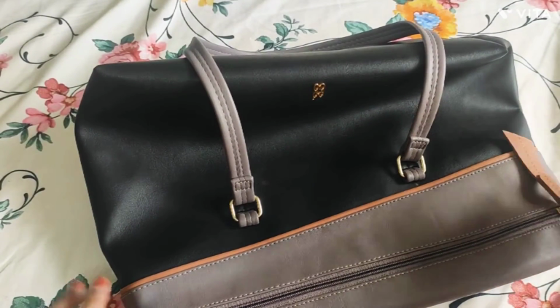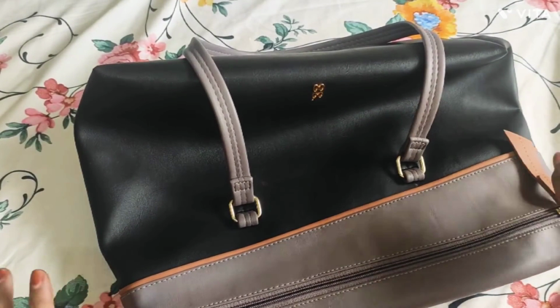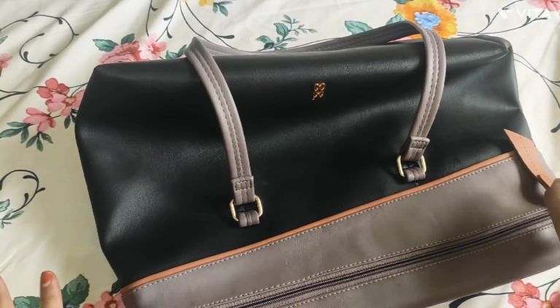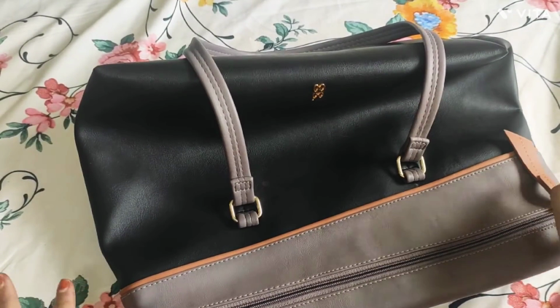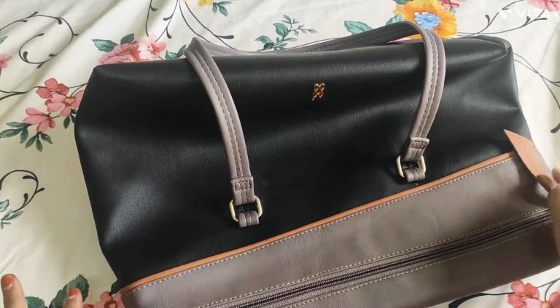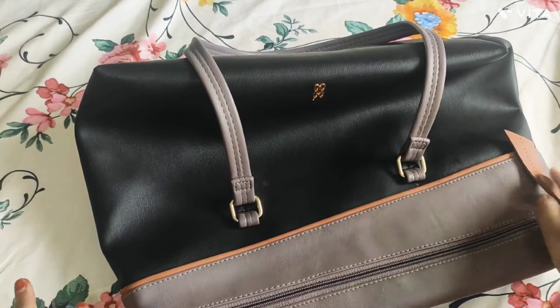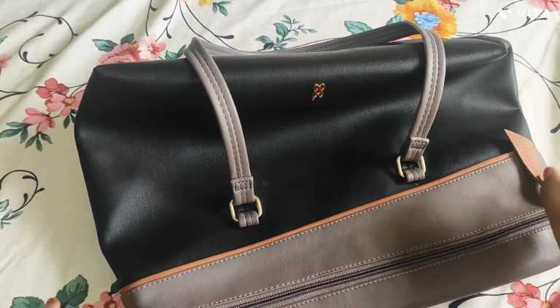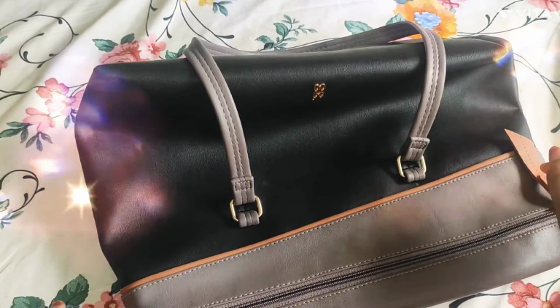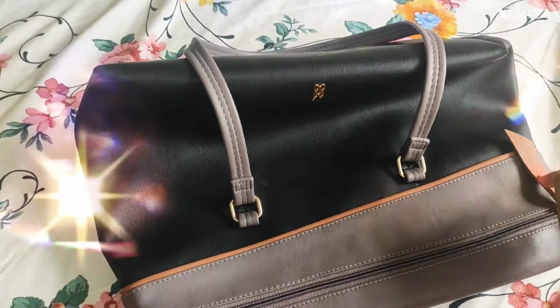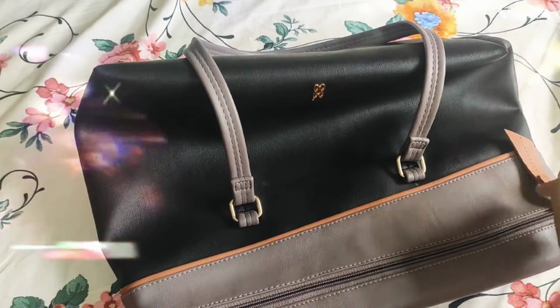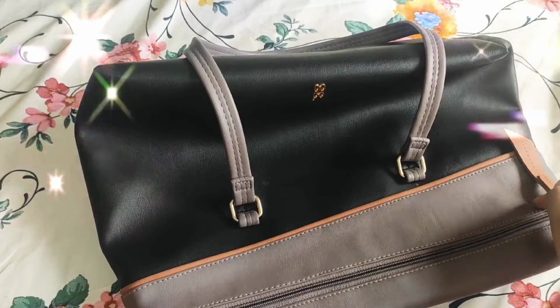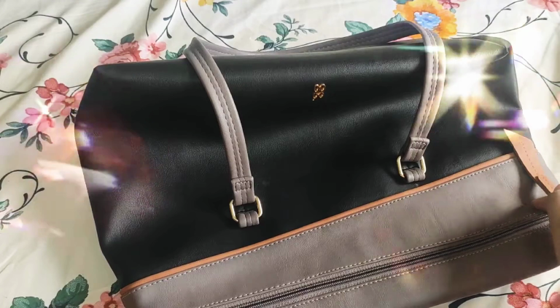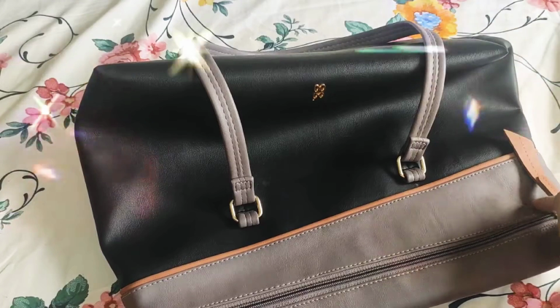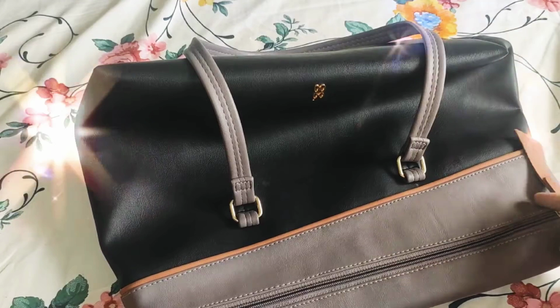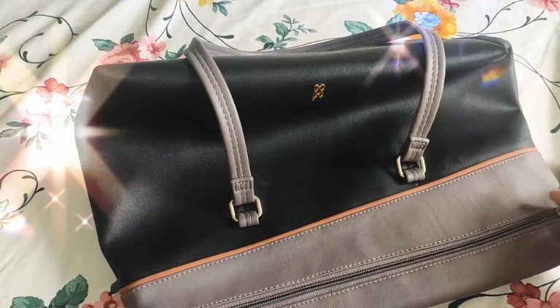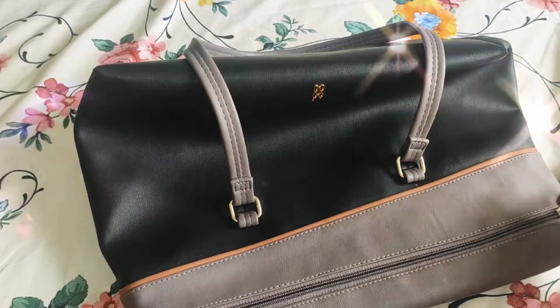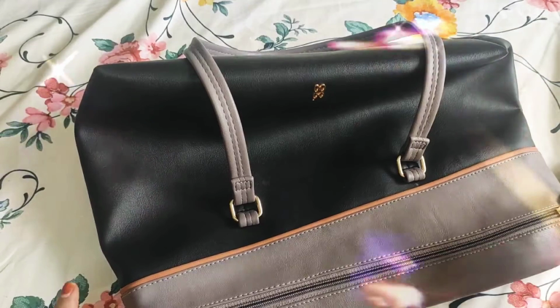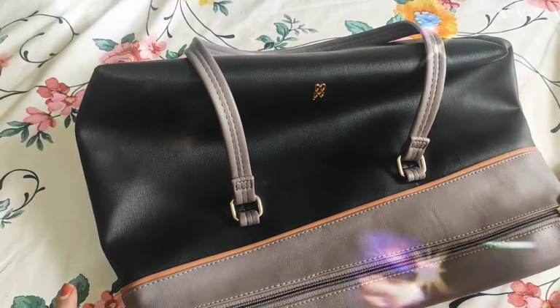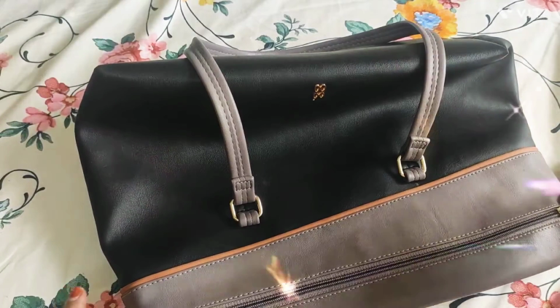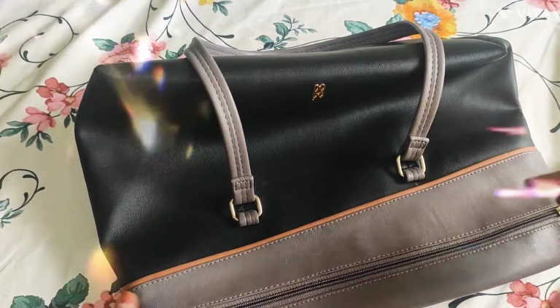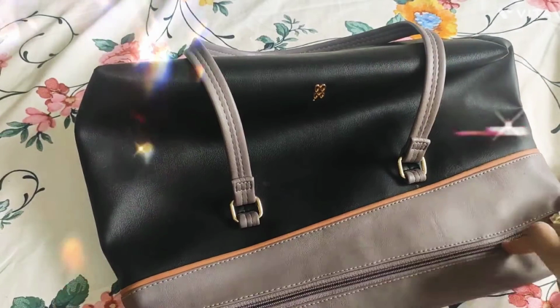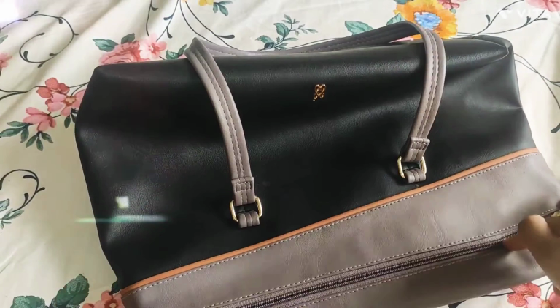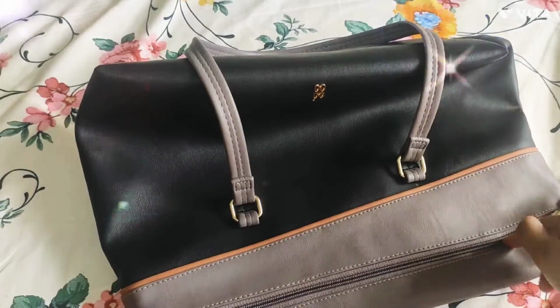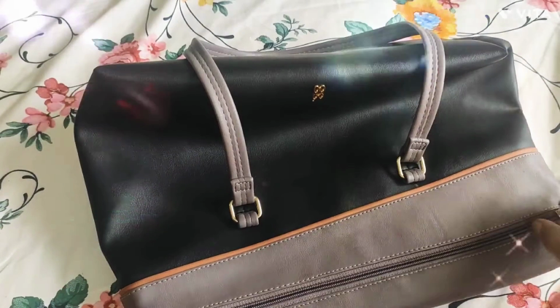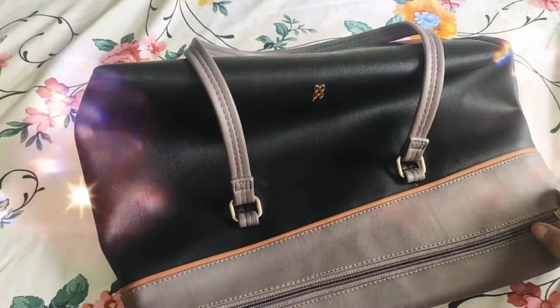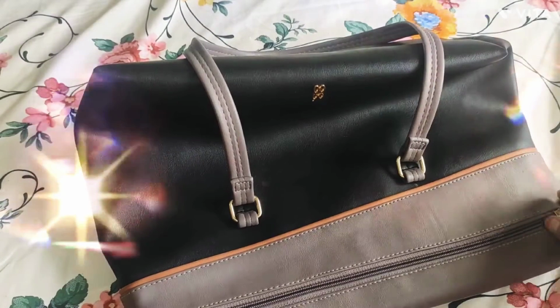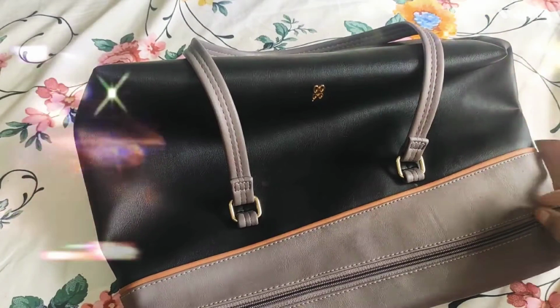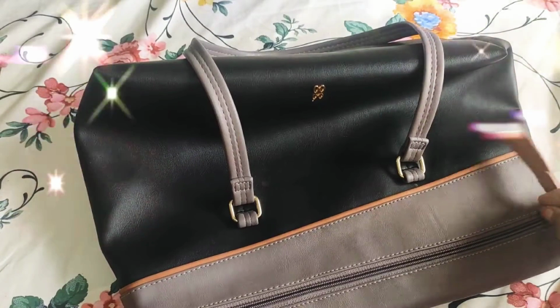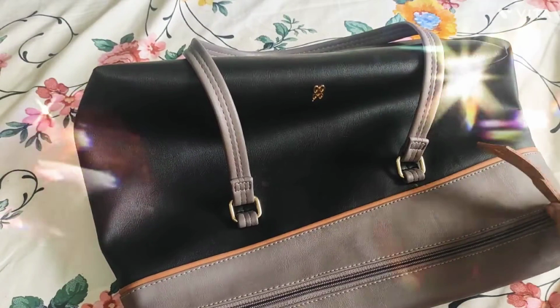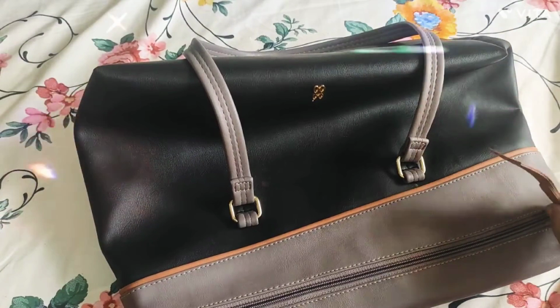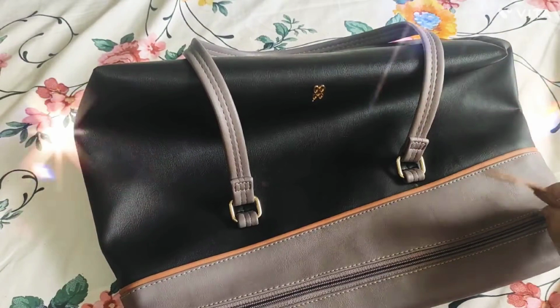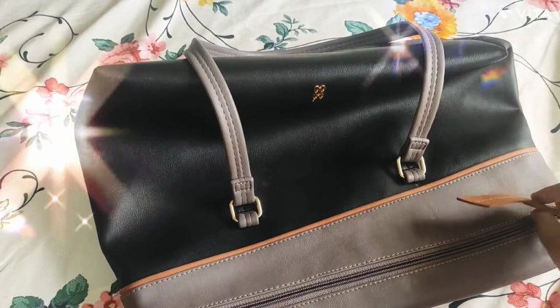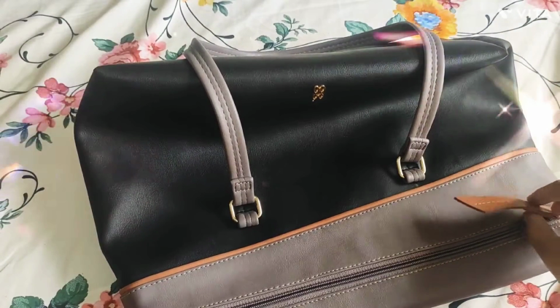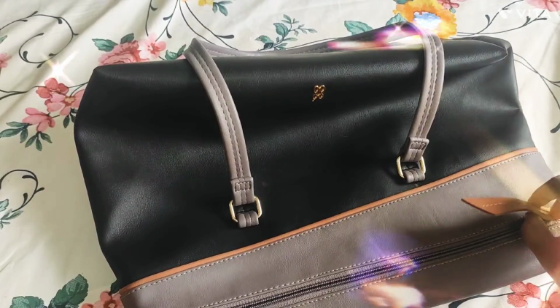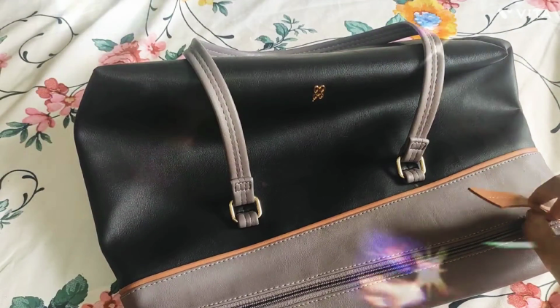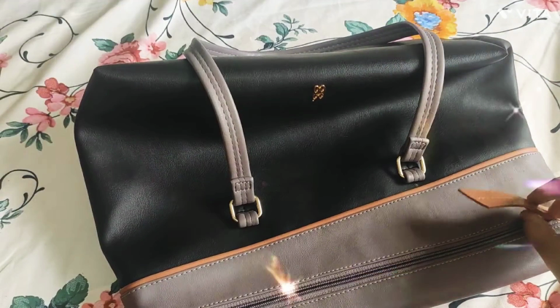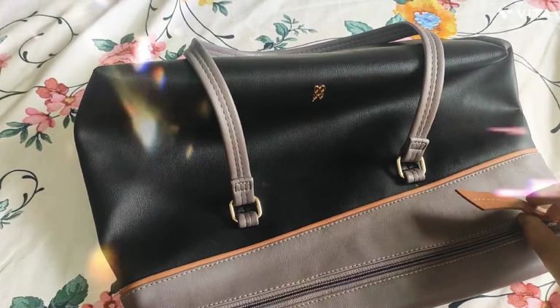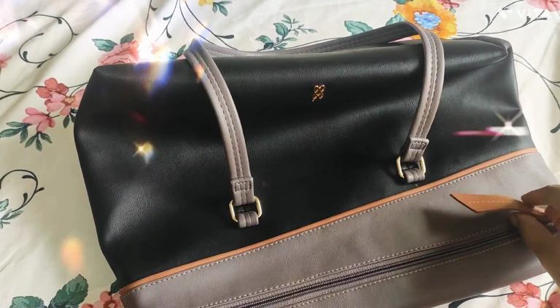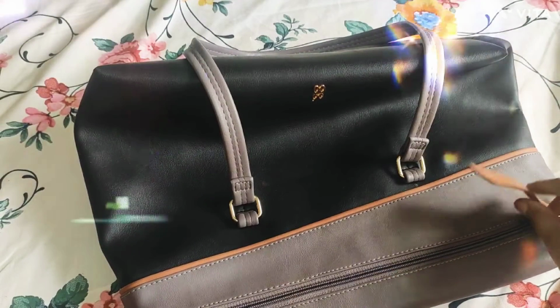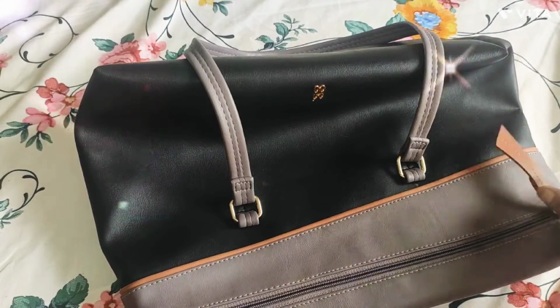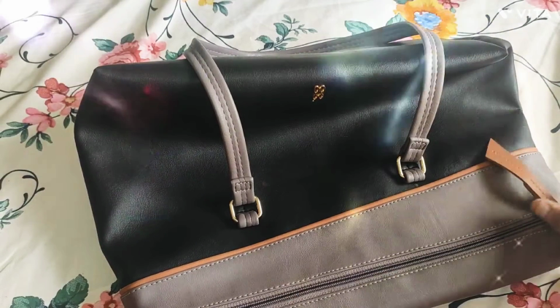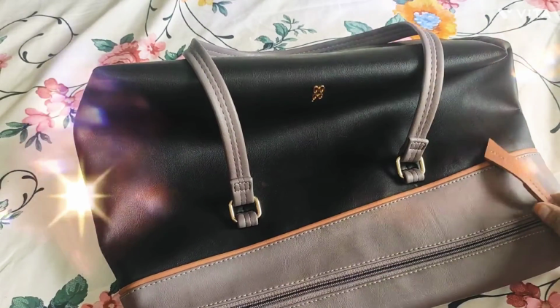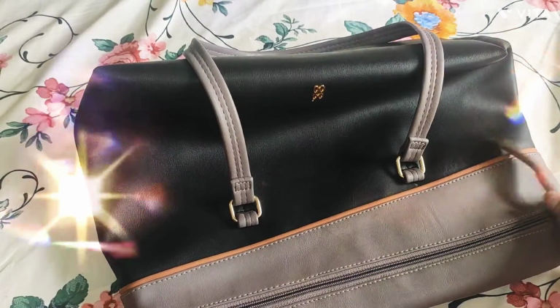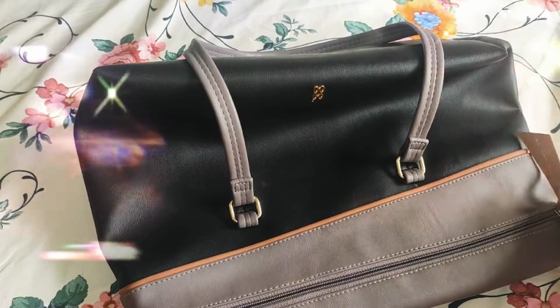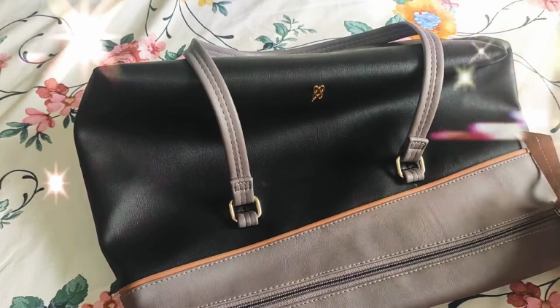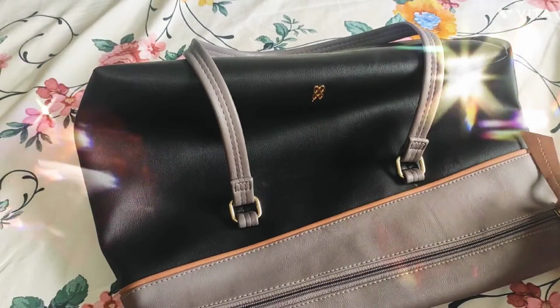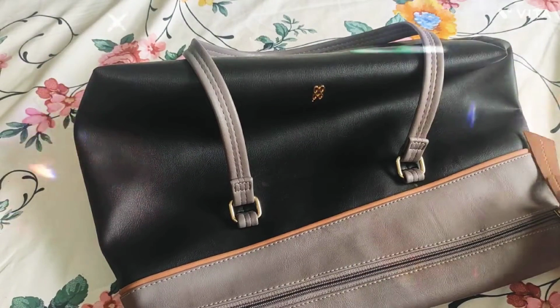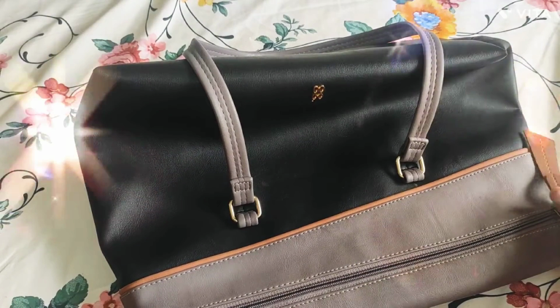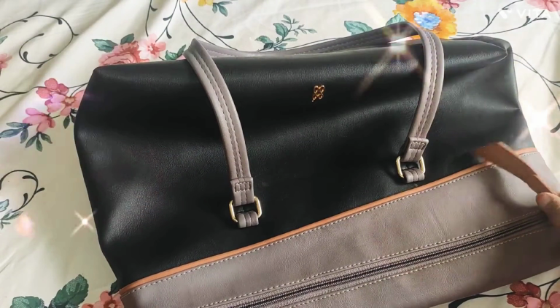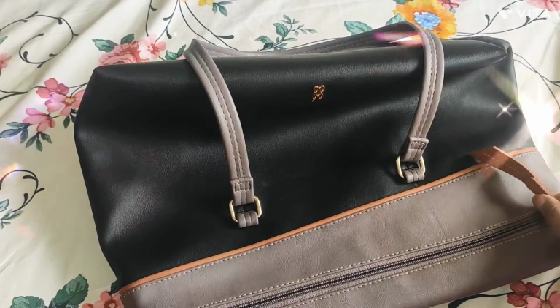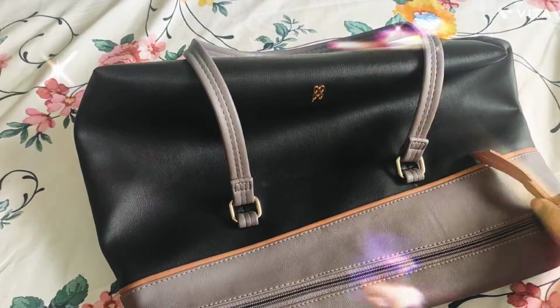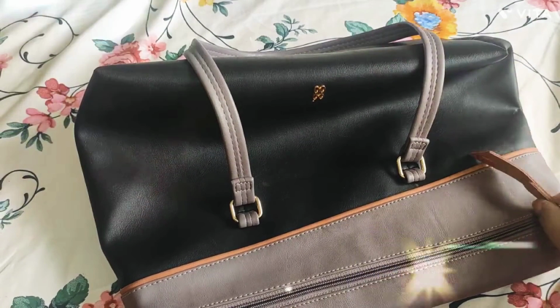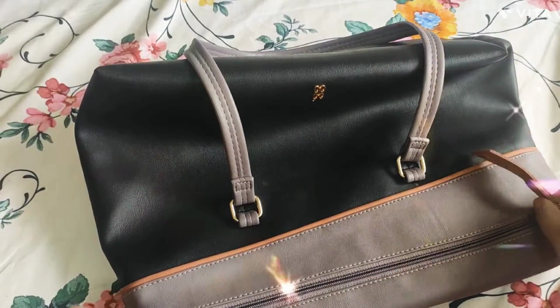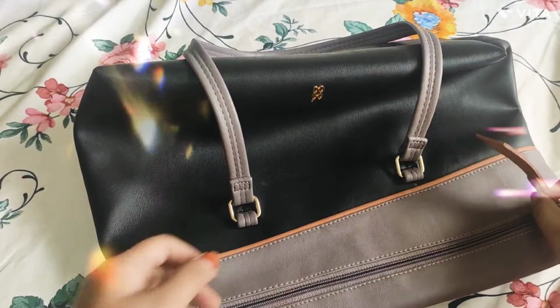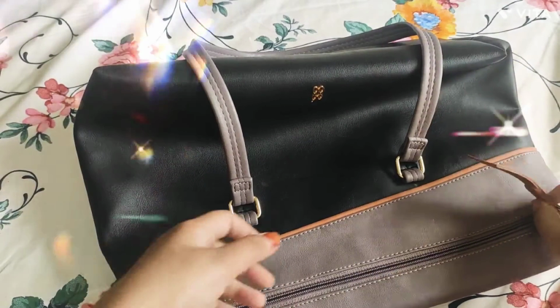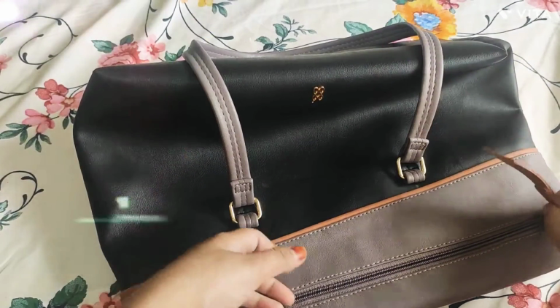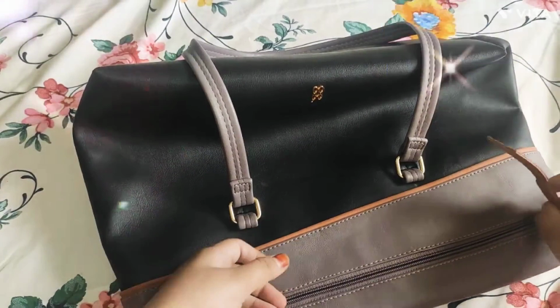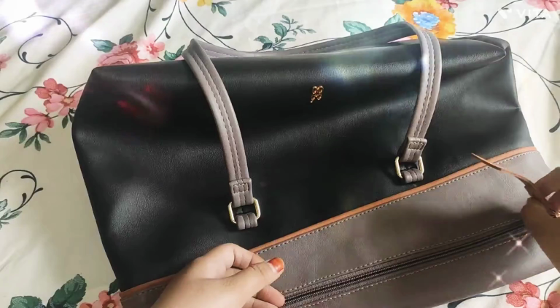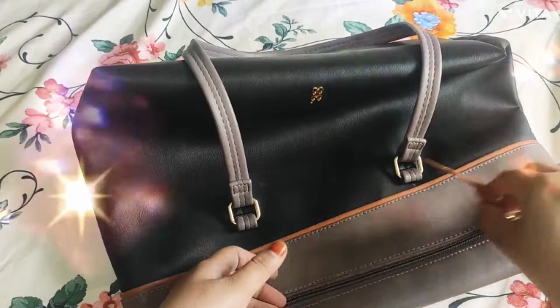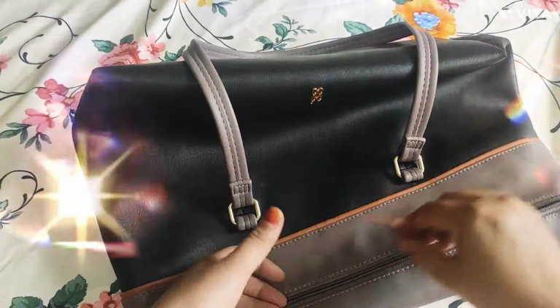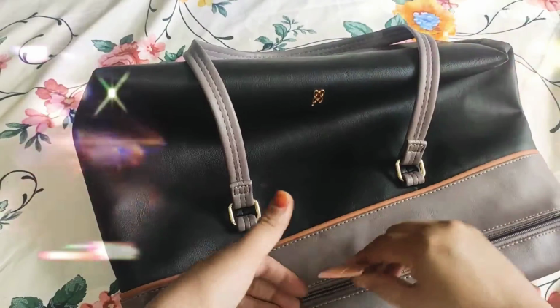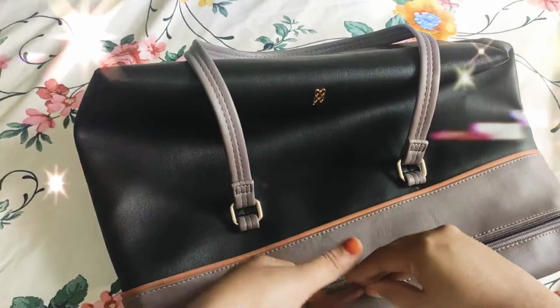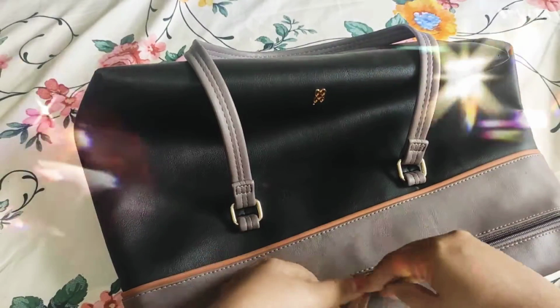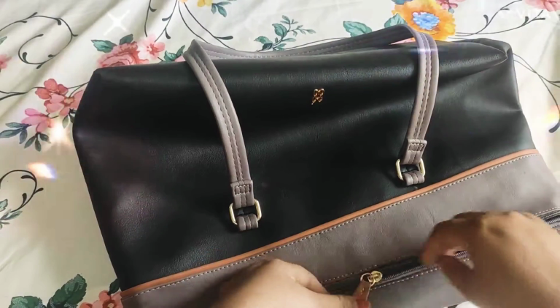There were two colors available. I didn't want it. You can also buy a choice according to your preference.